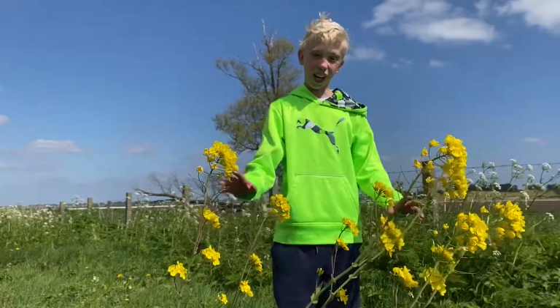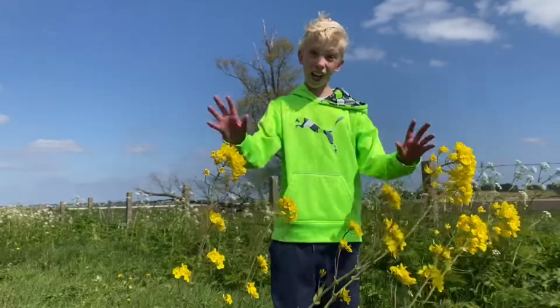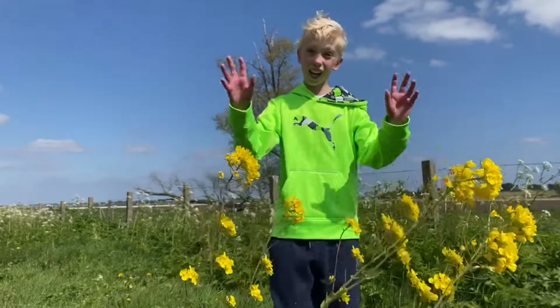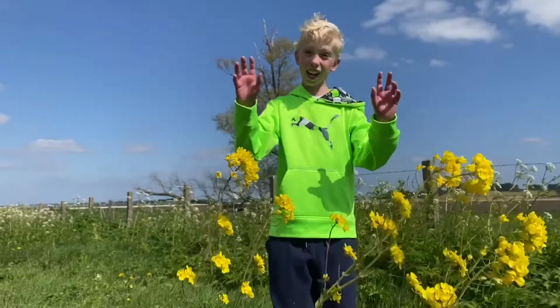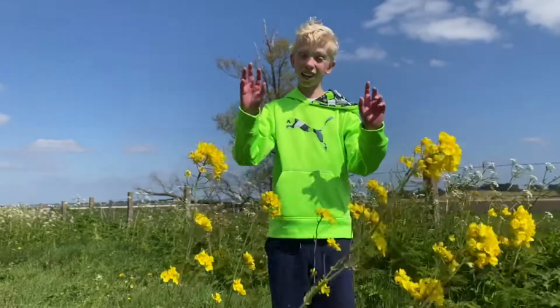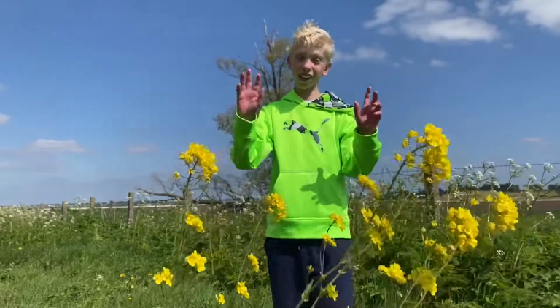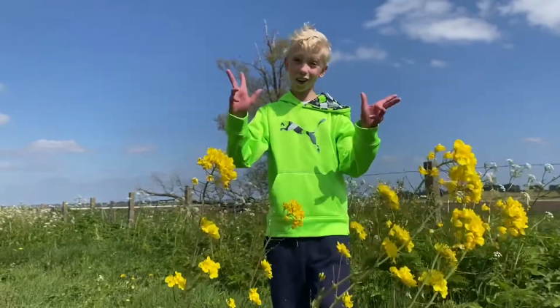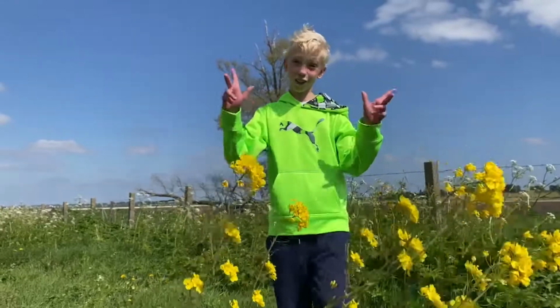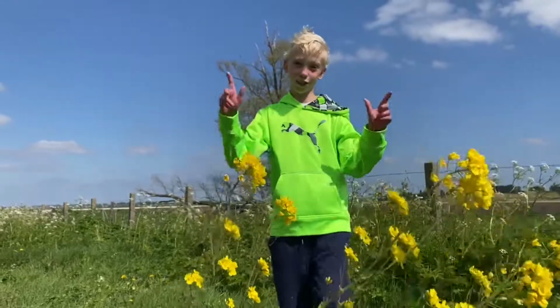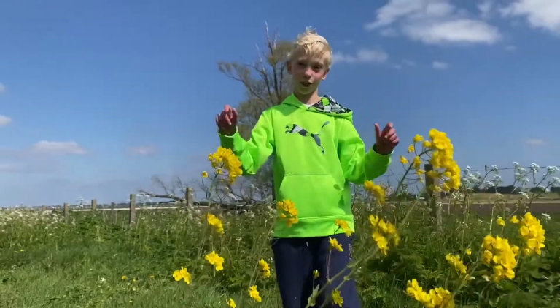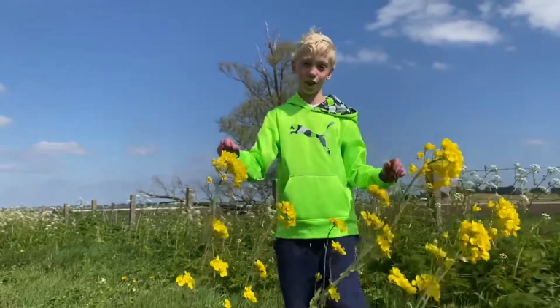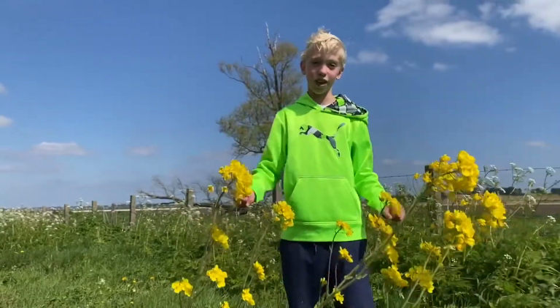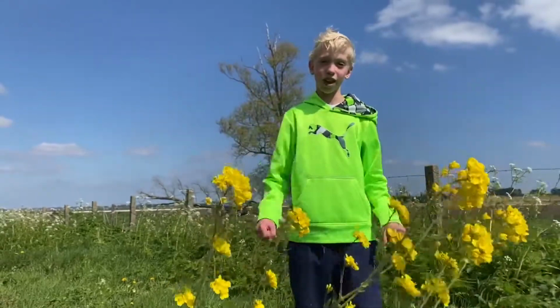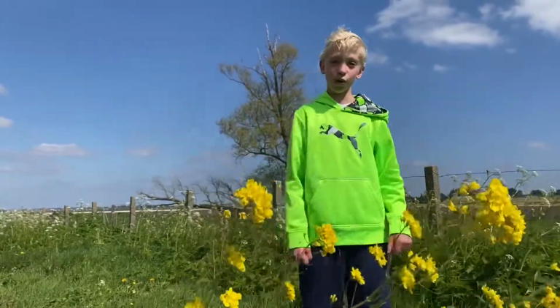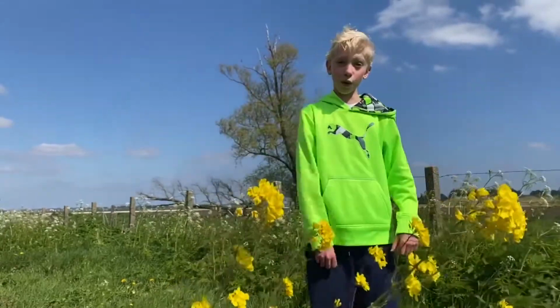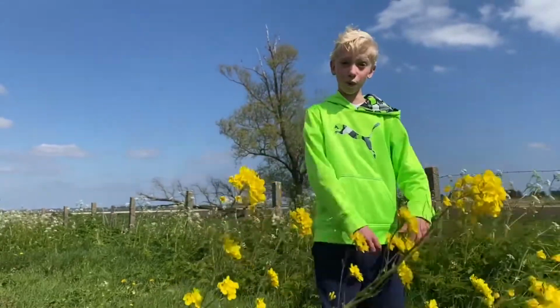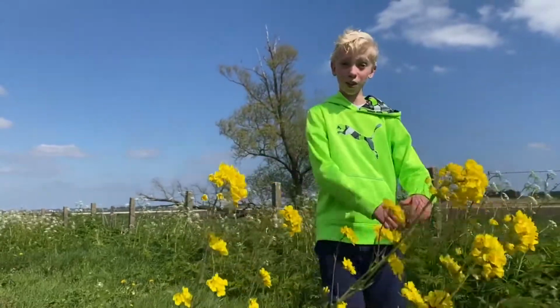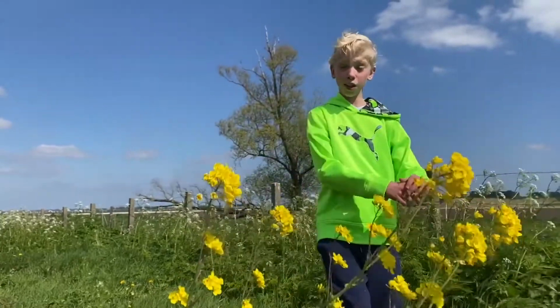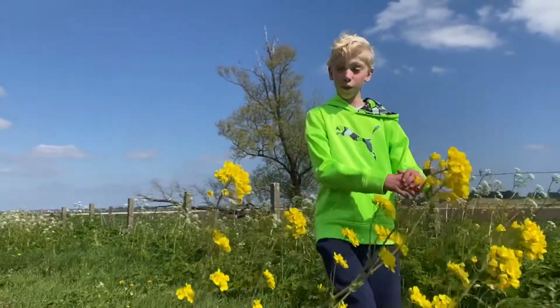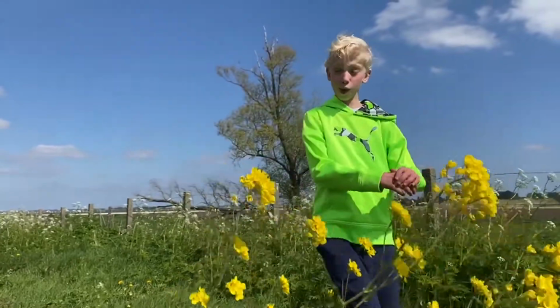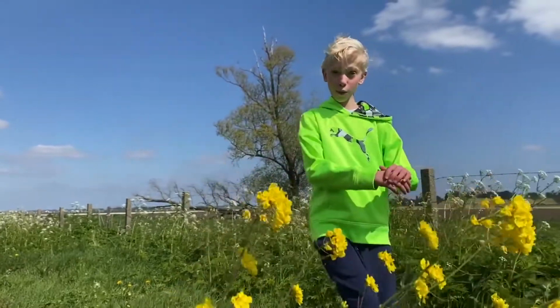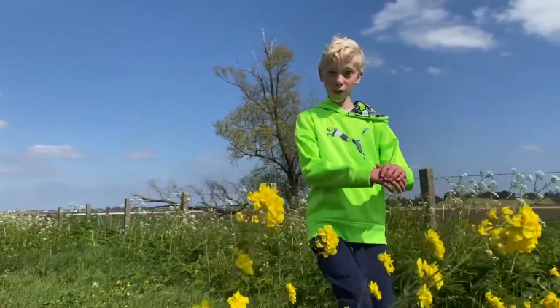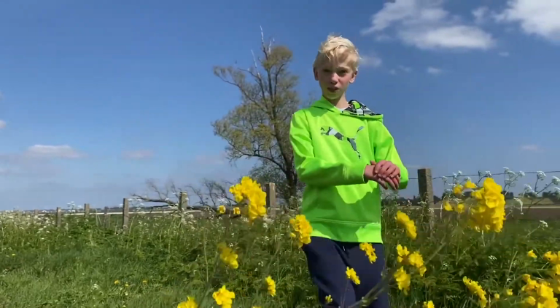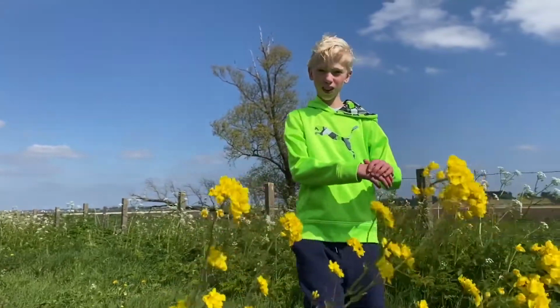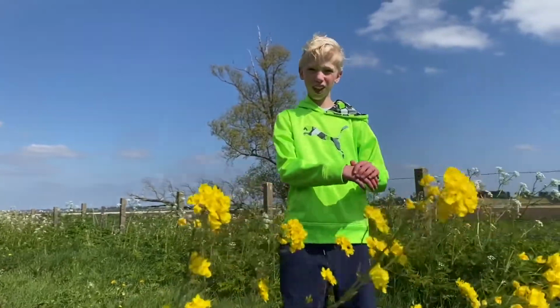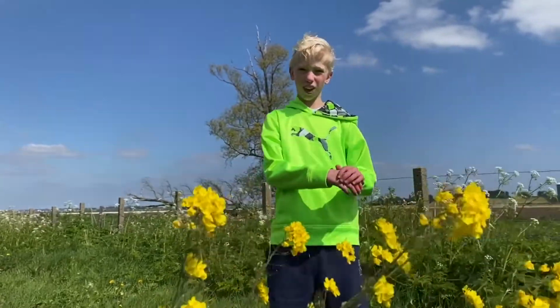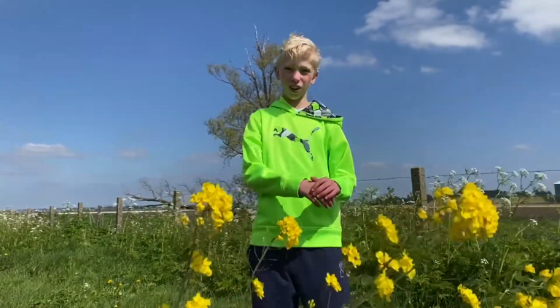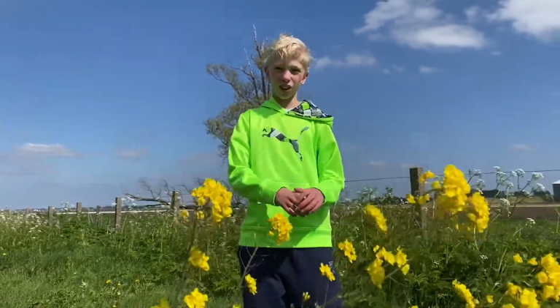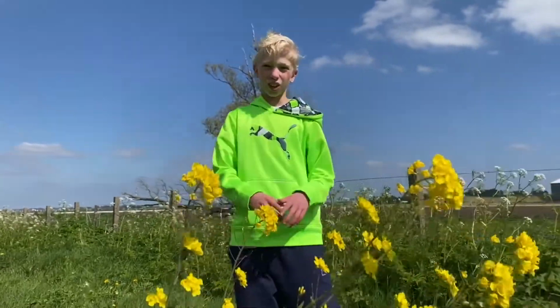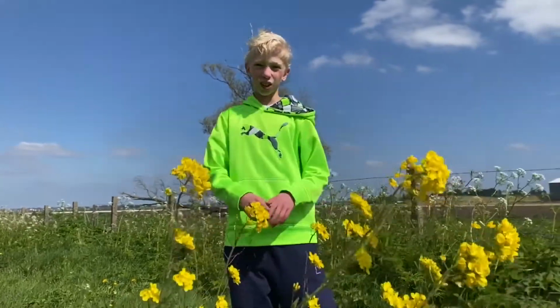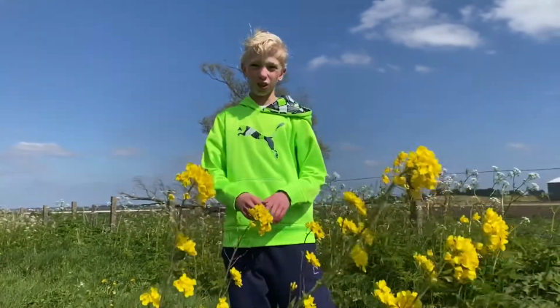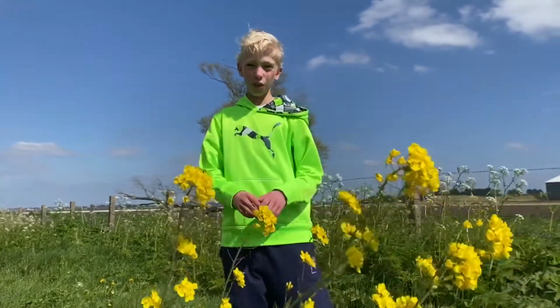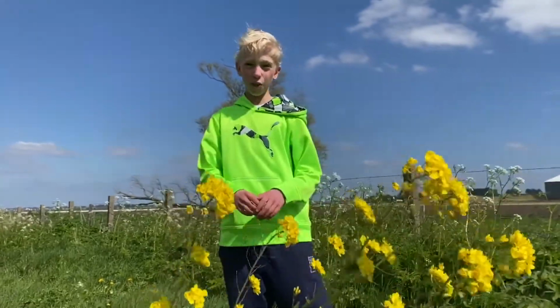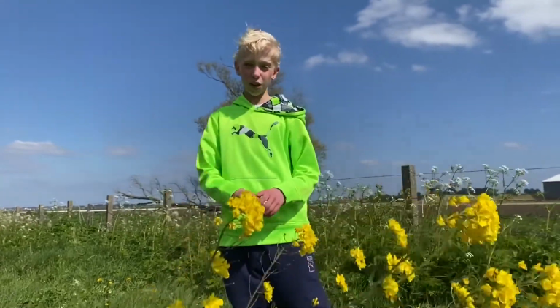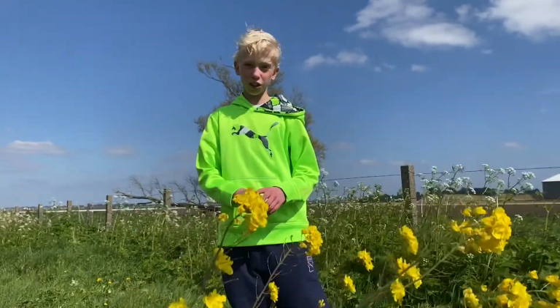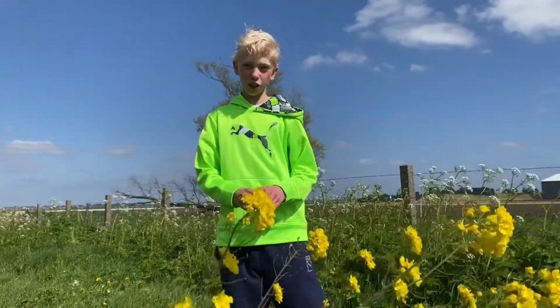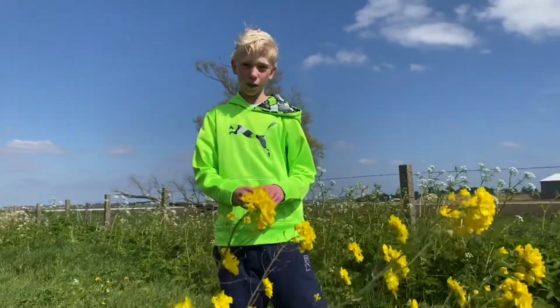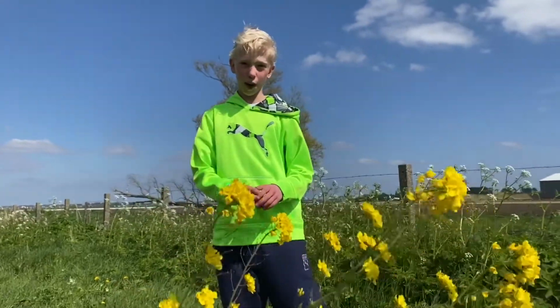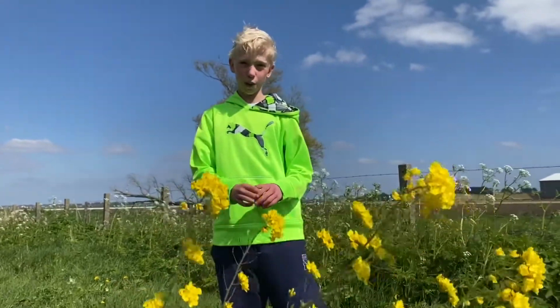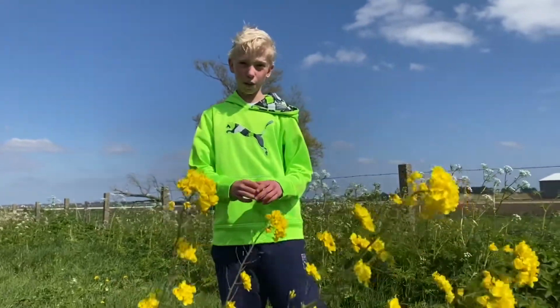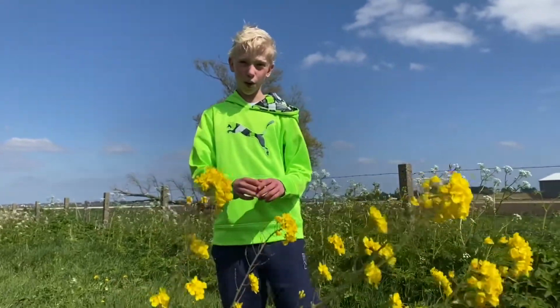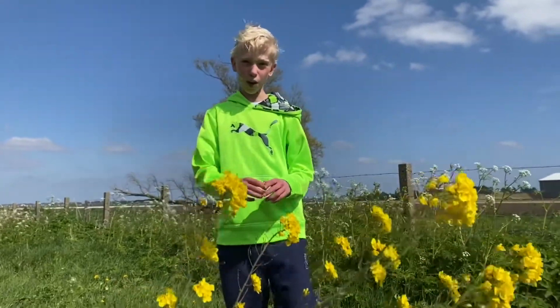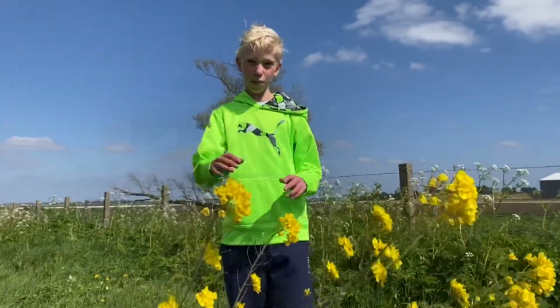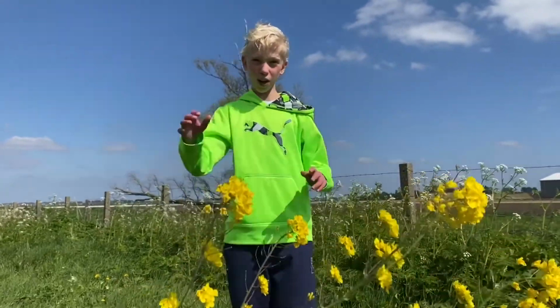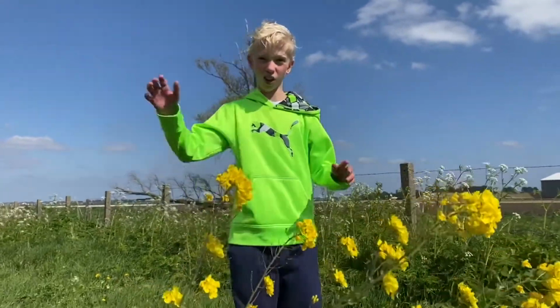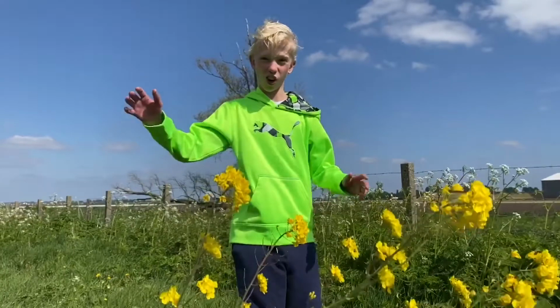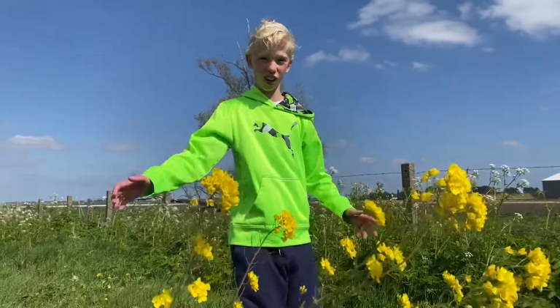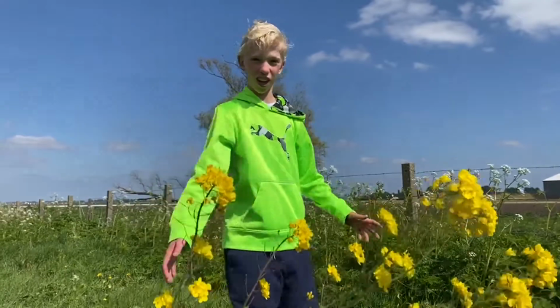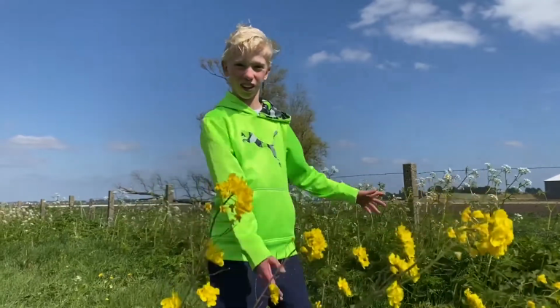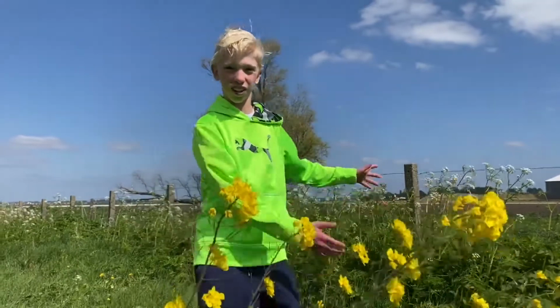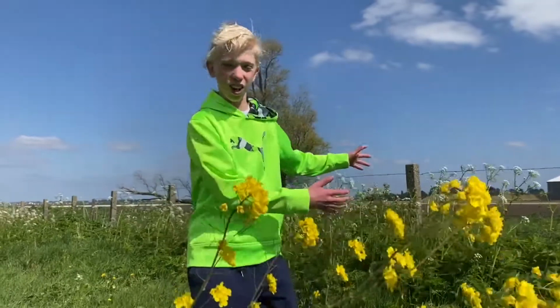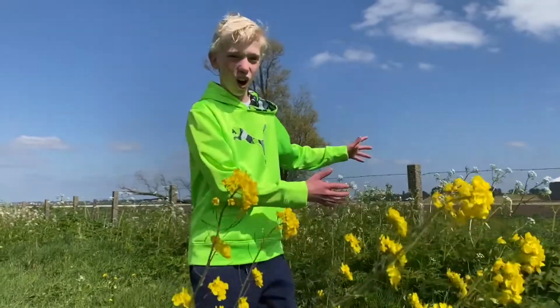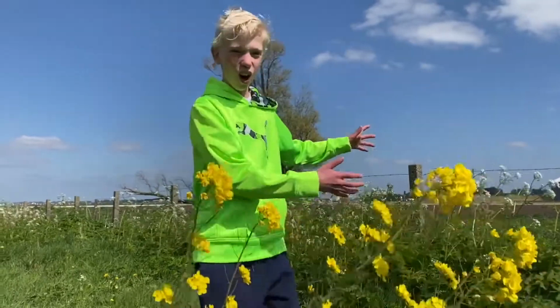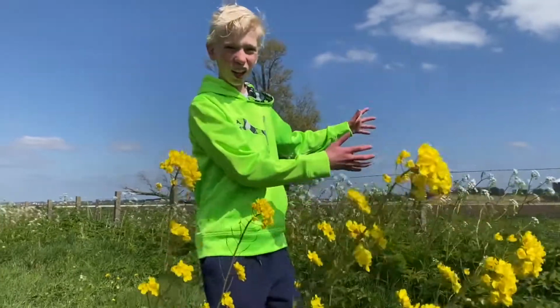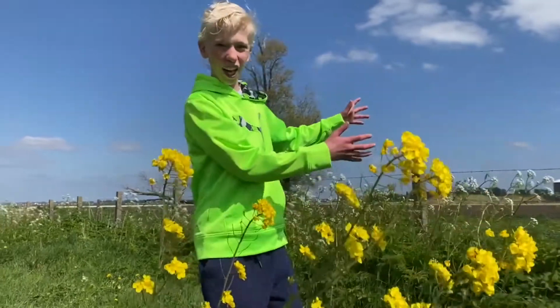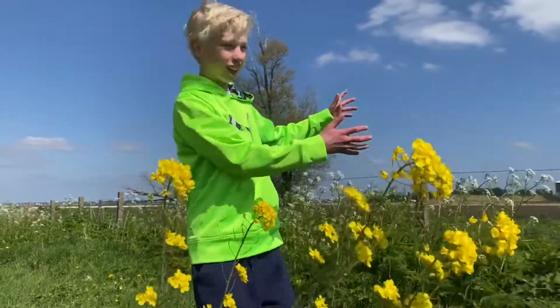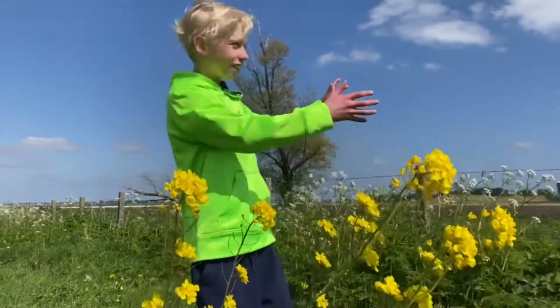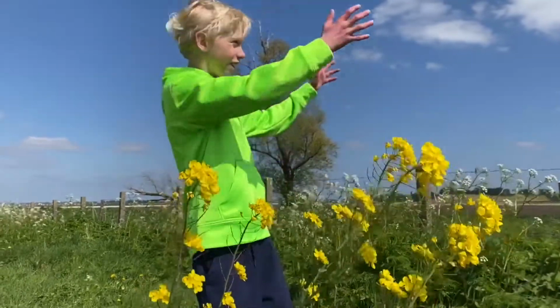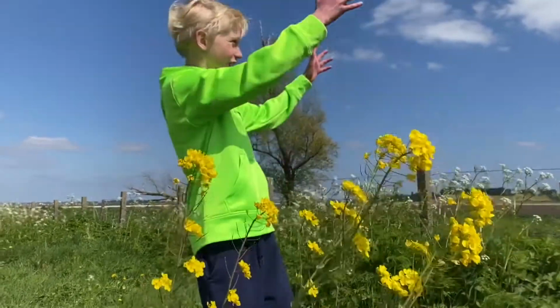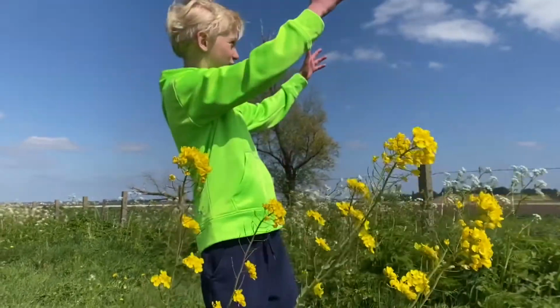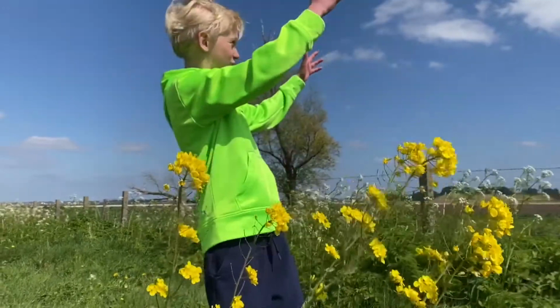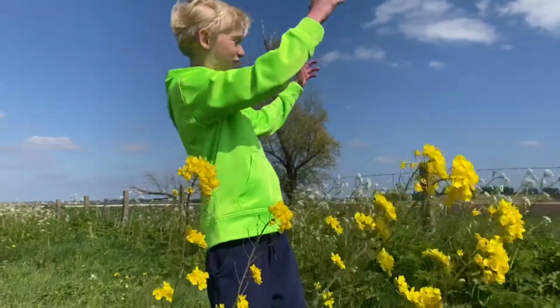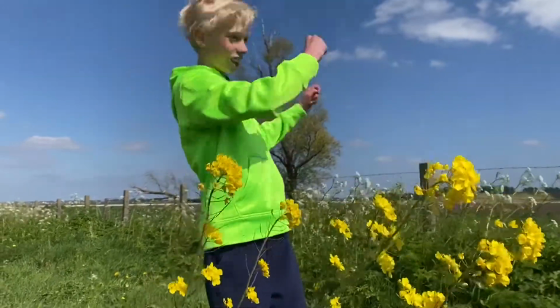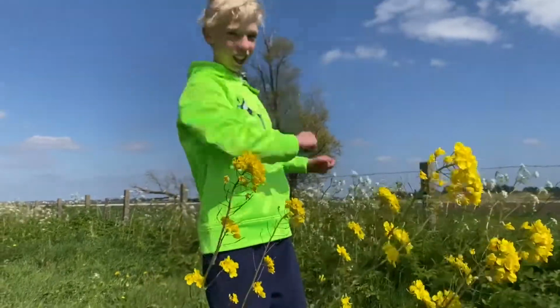Hello everyone, welcome to this video. Today we are going to talk more about Holland. Holland, as you can see,